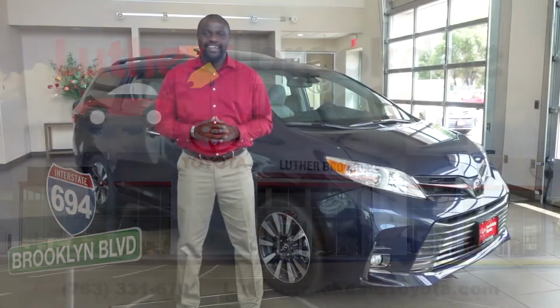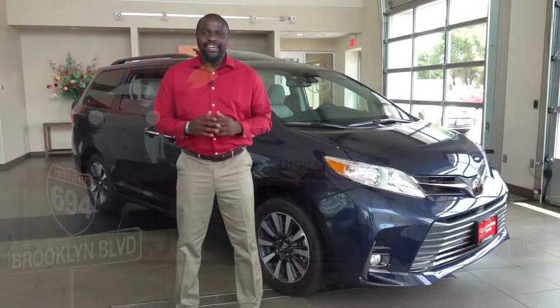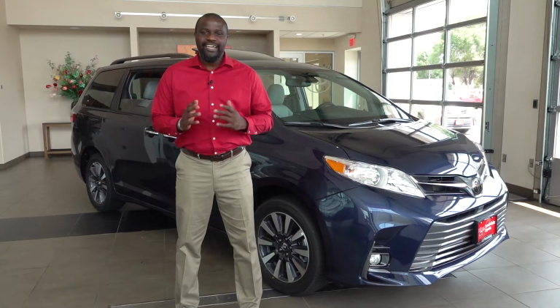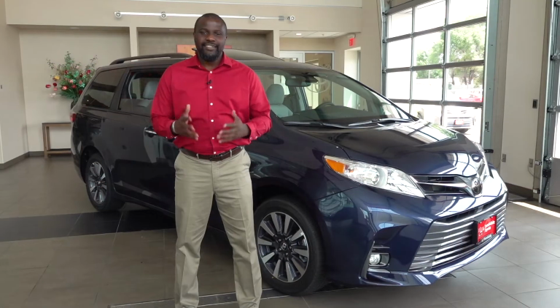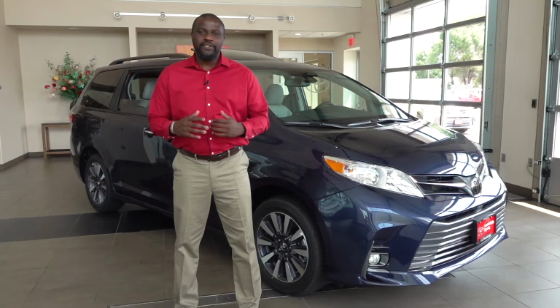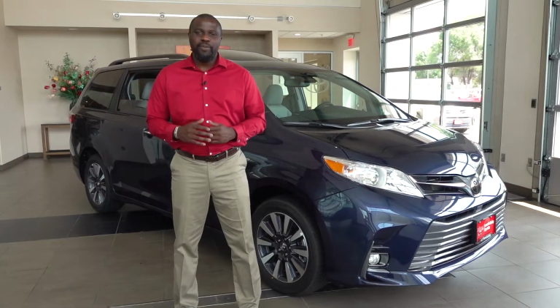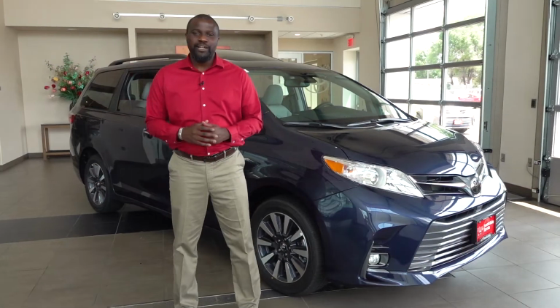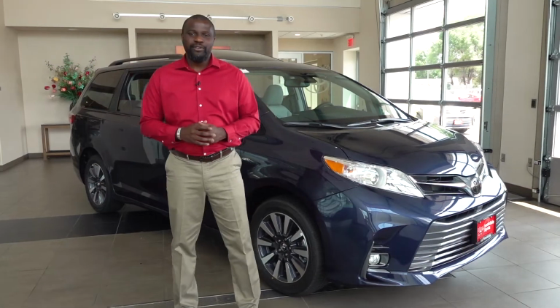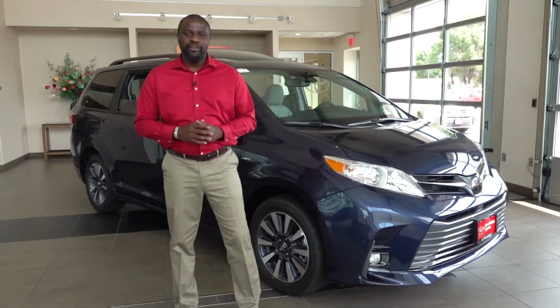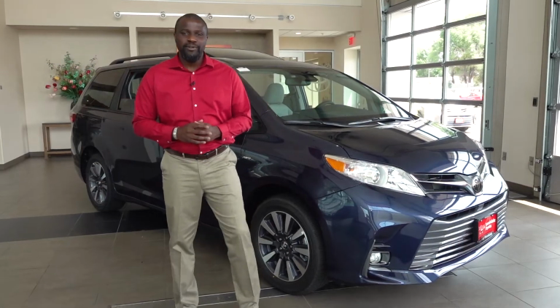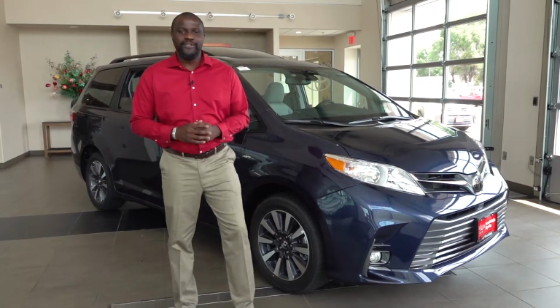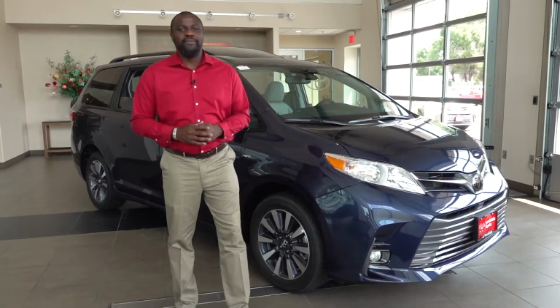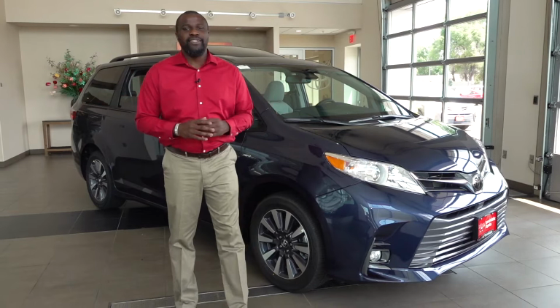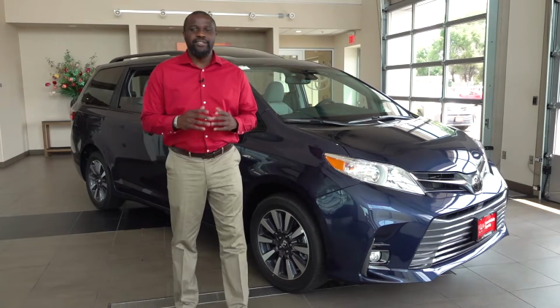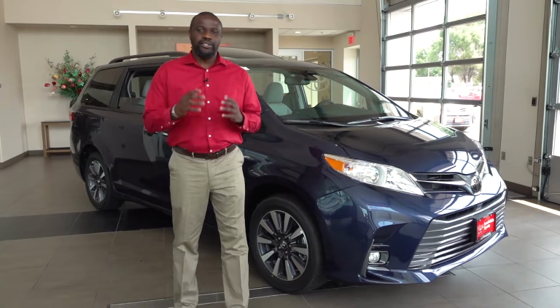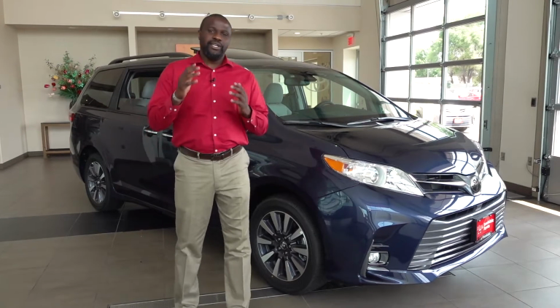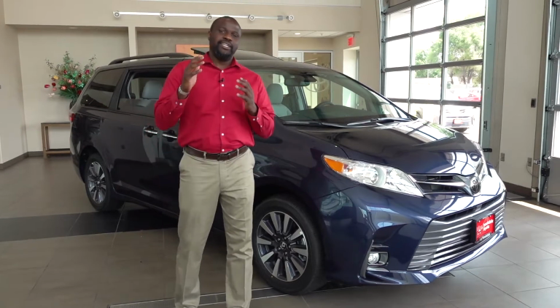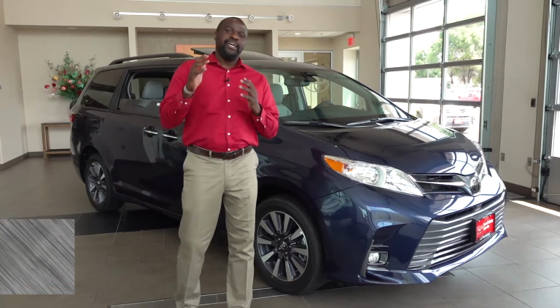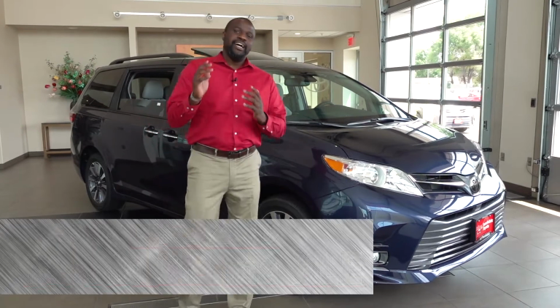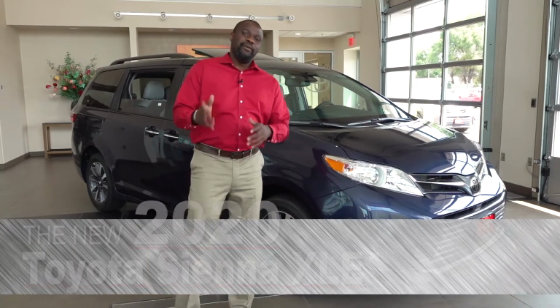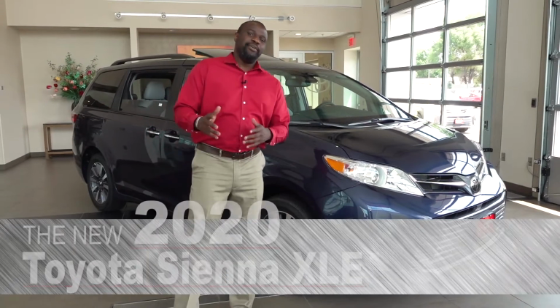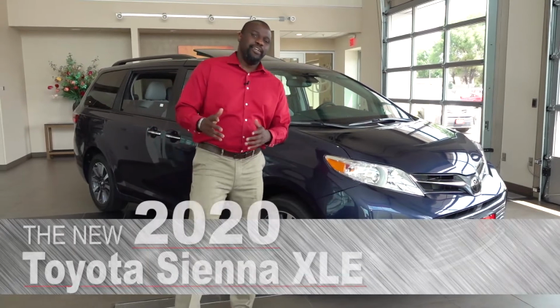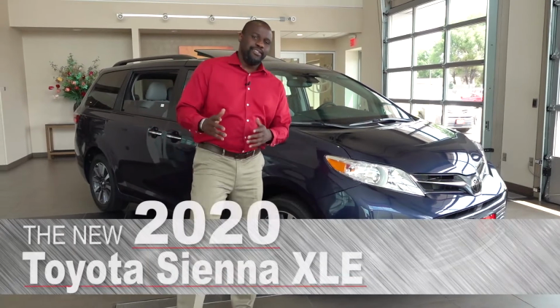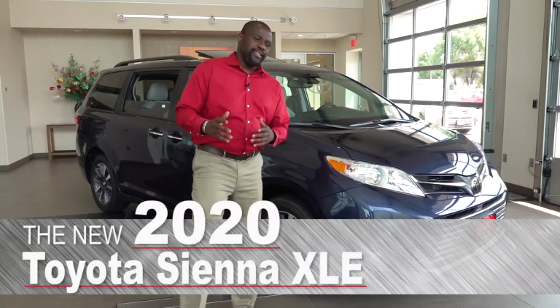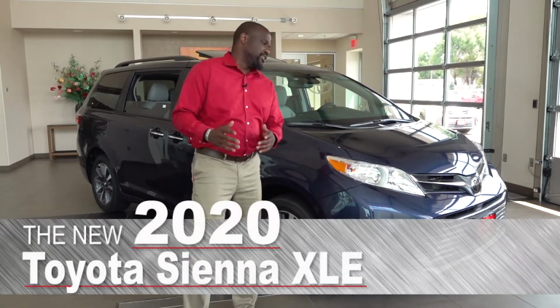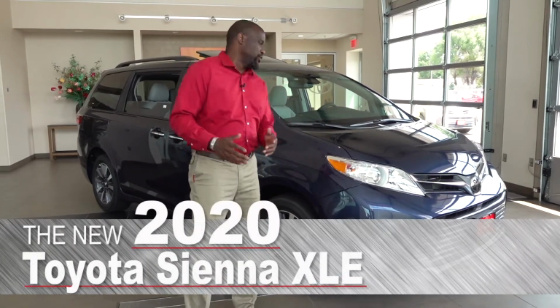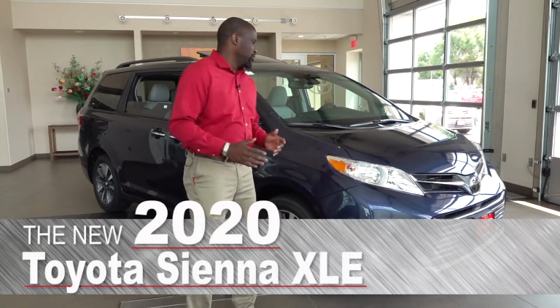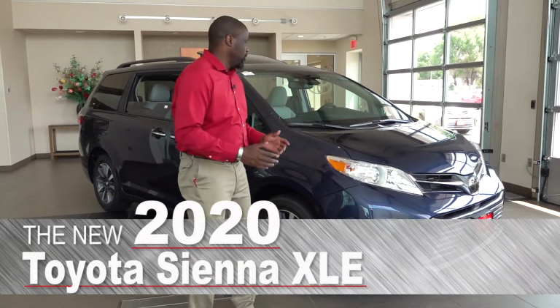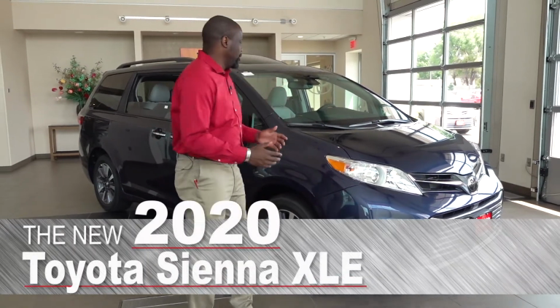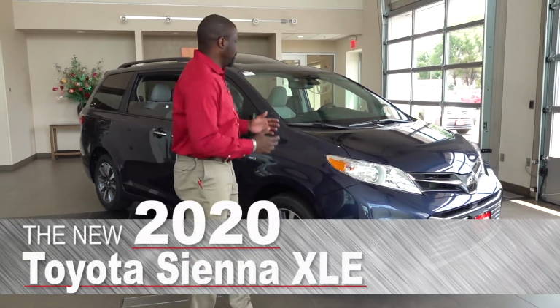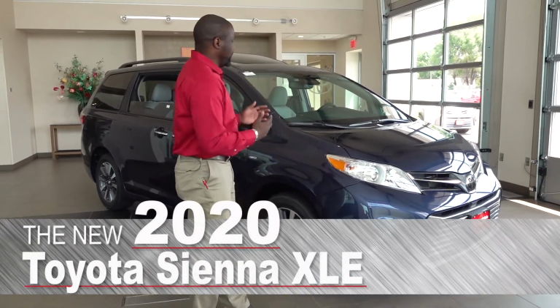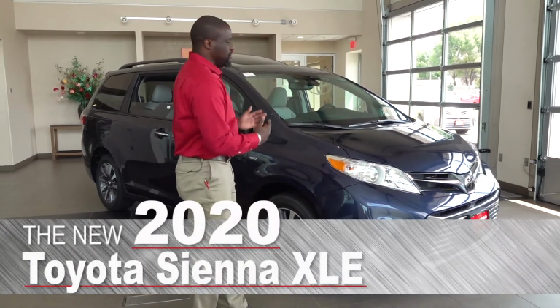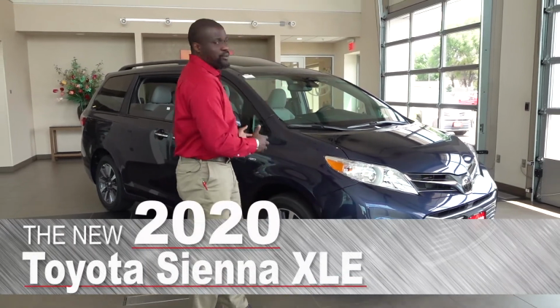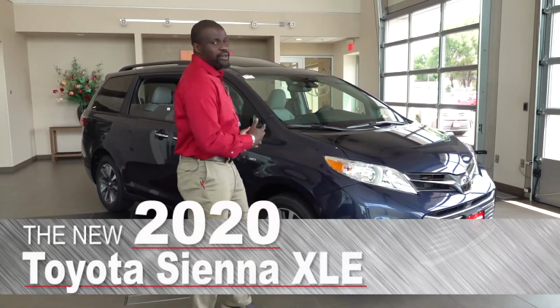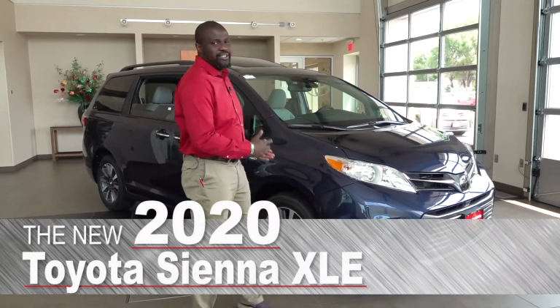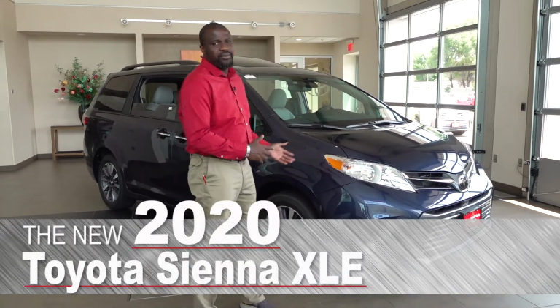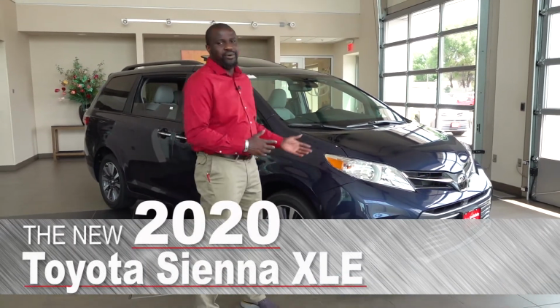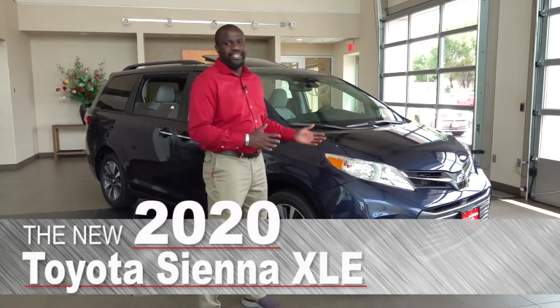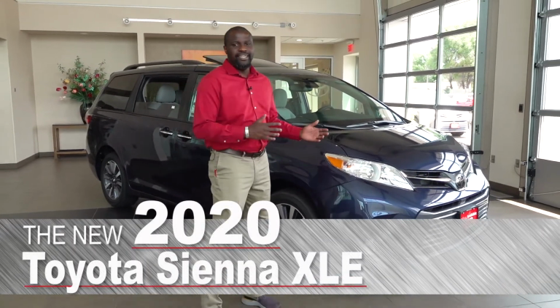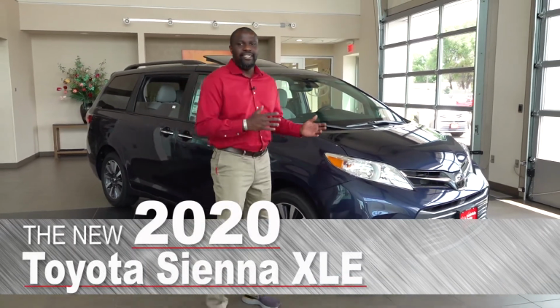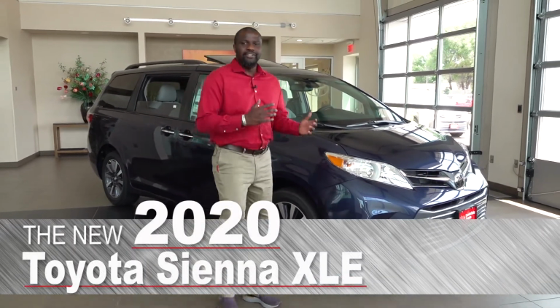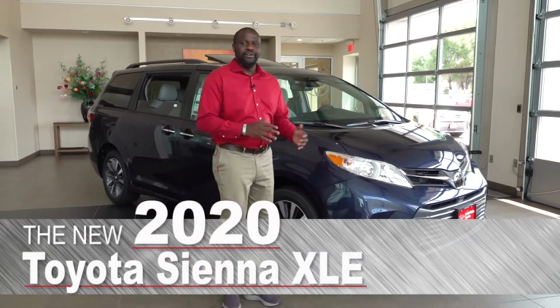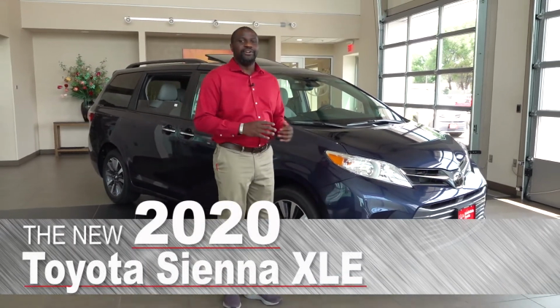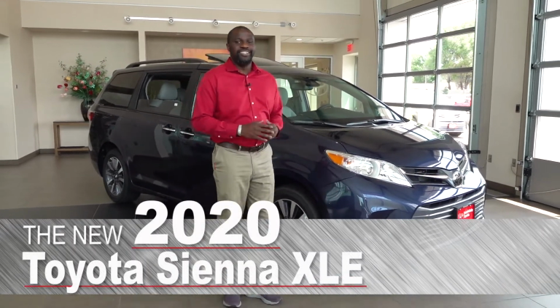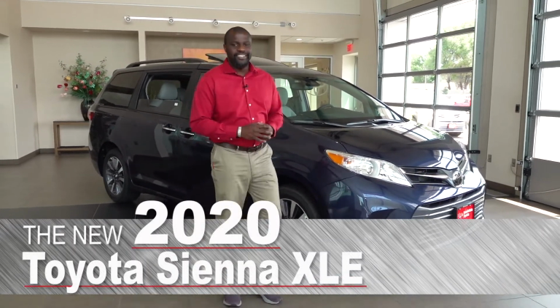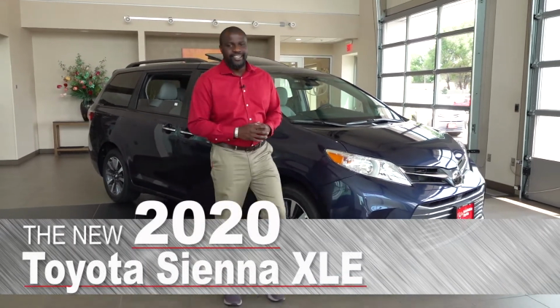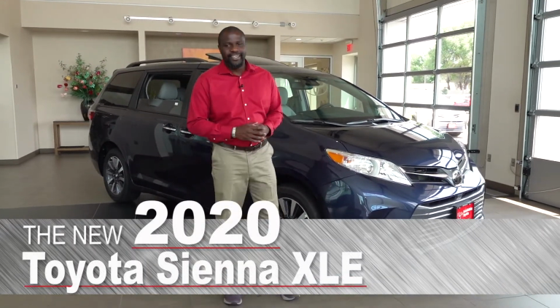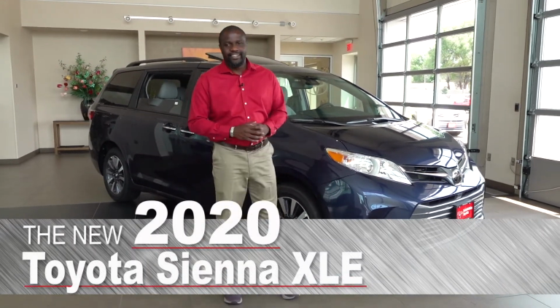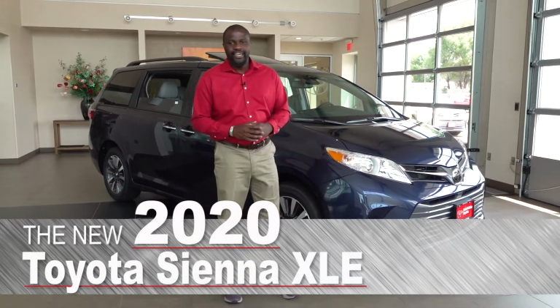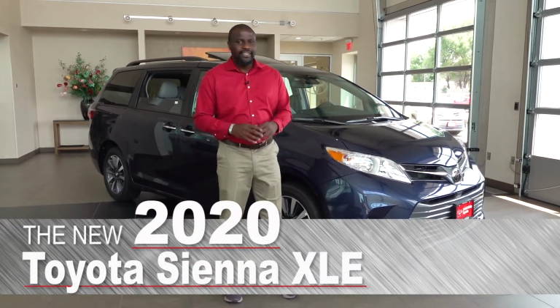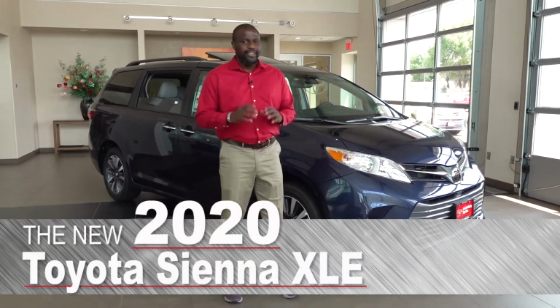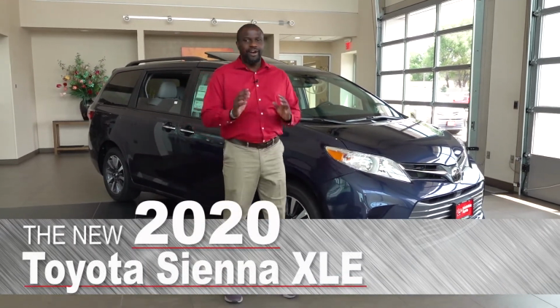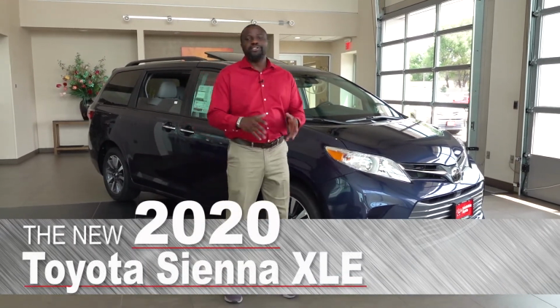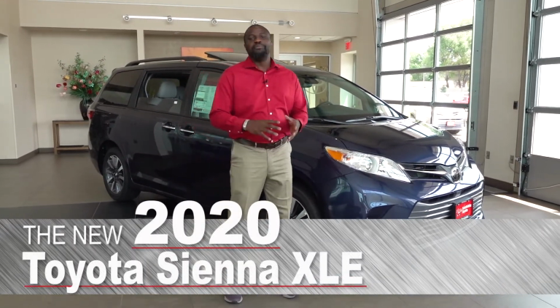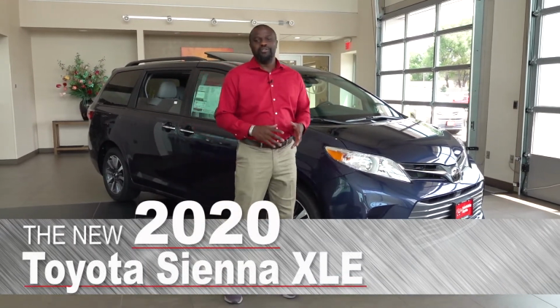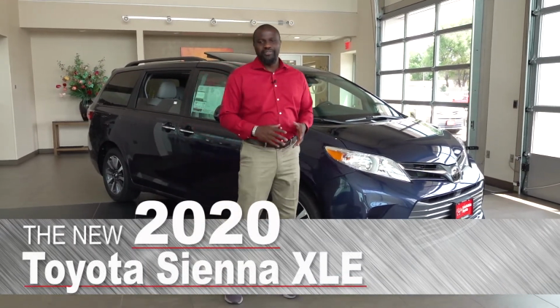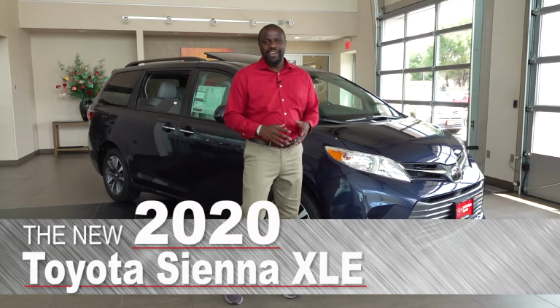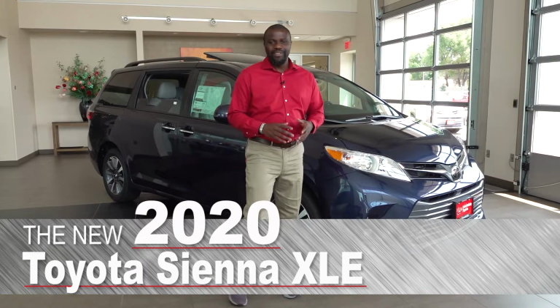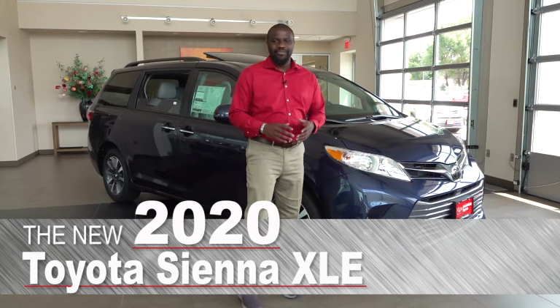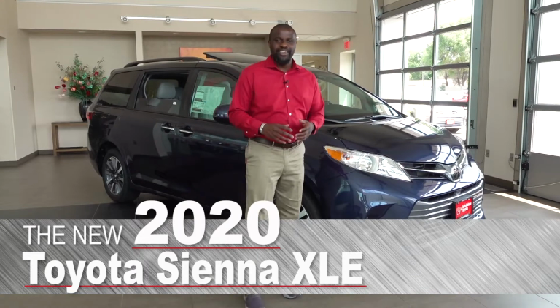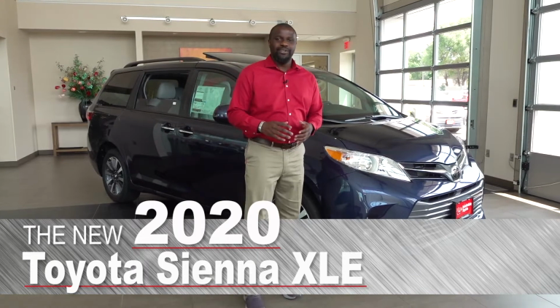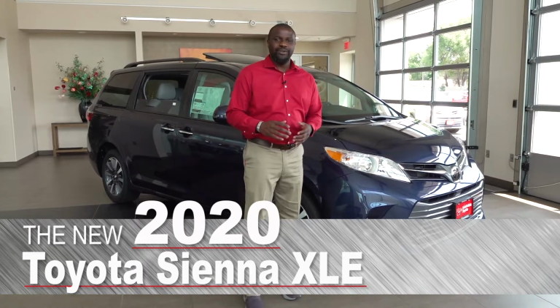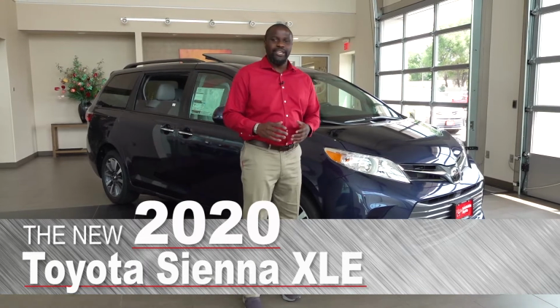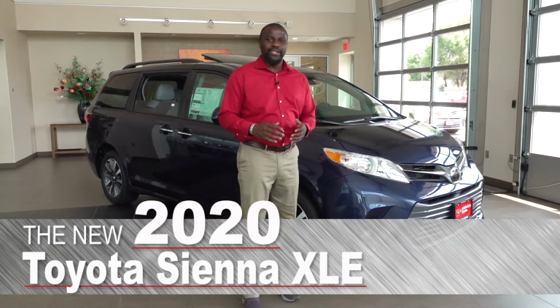Hey, this is Badu from Luther Brookdale Toyota. I'm here today to show you the 2020 Toyota Sienna, the ultimate family vehicle here.